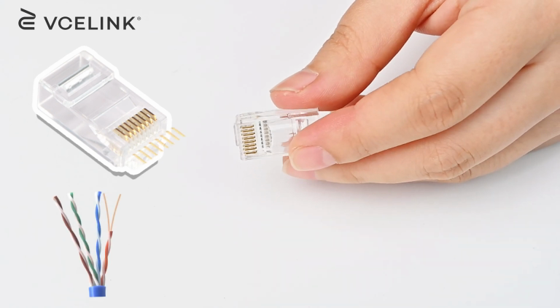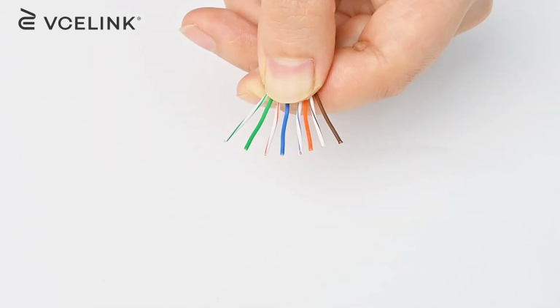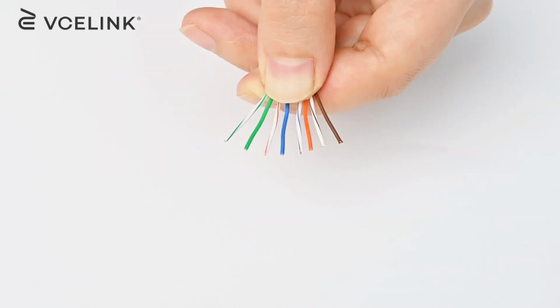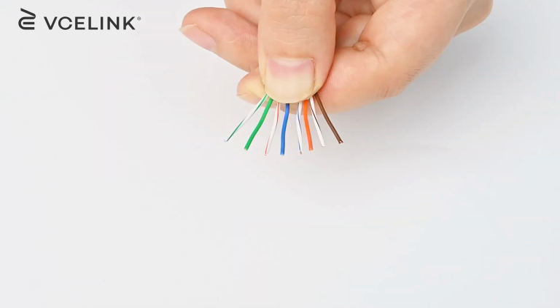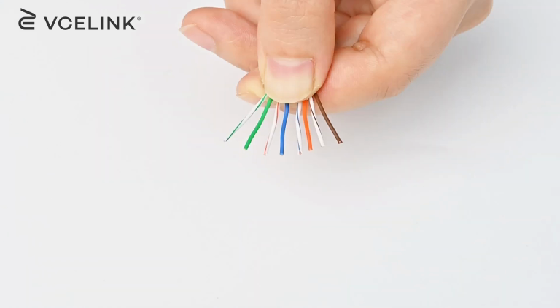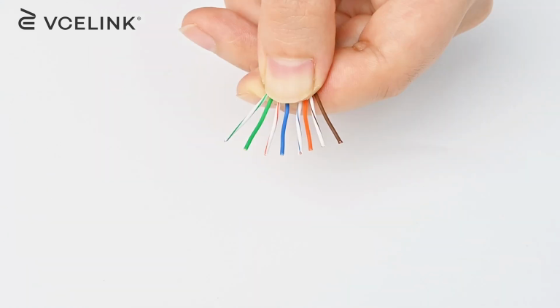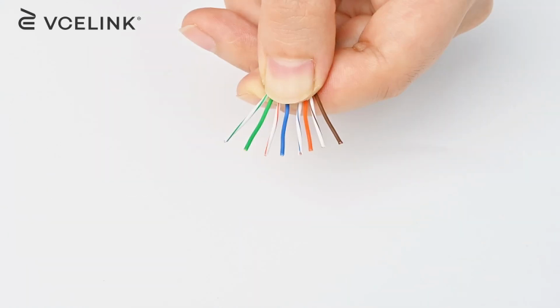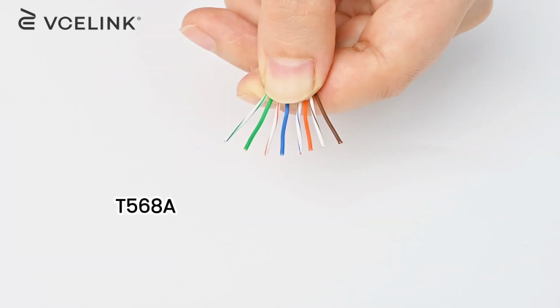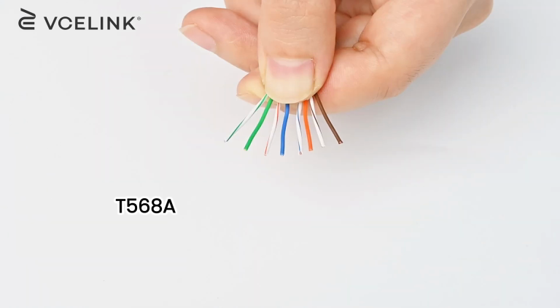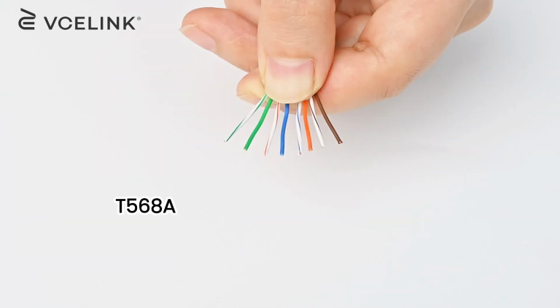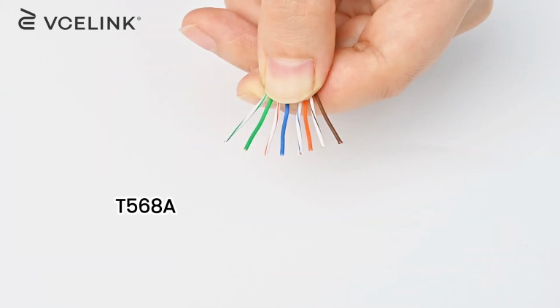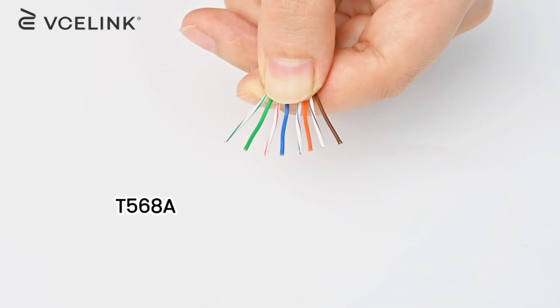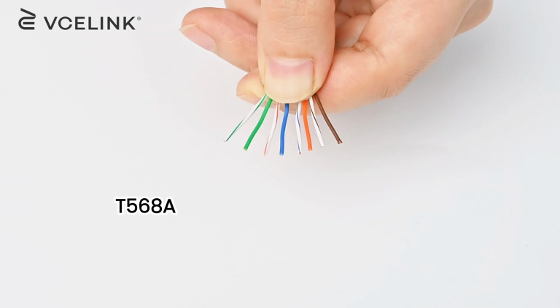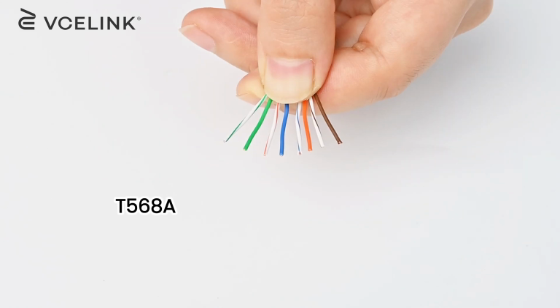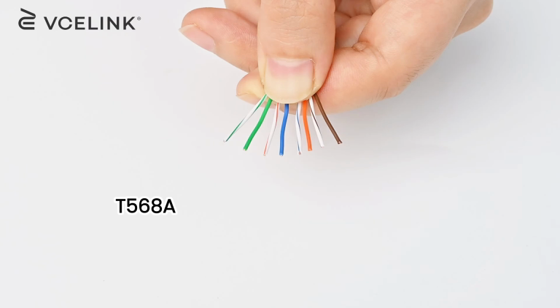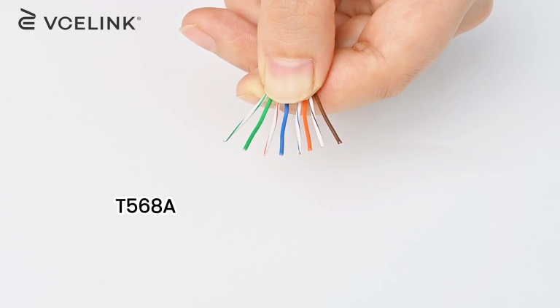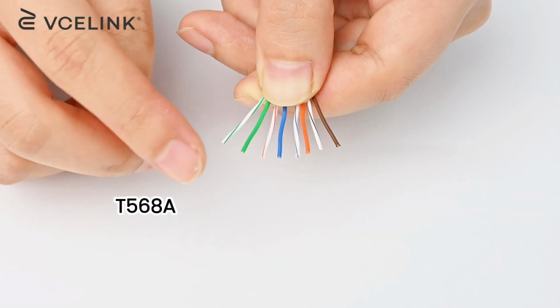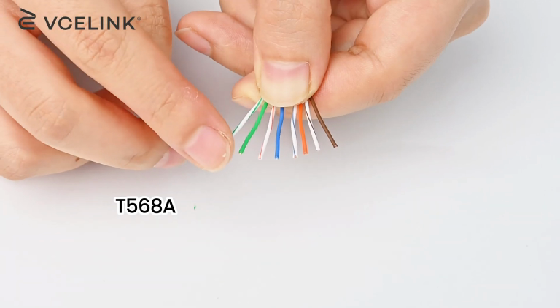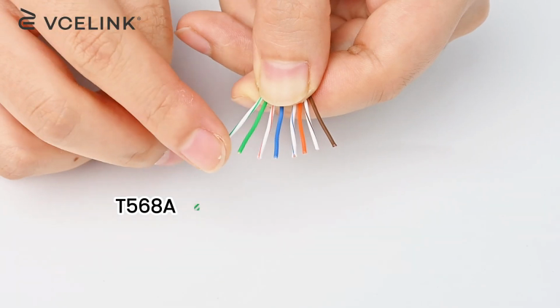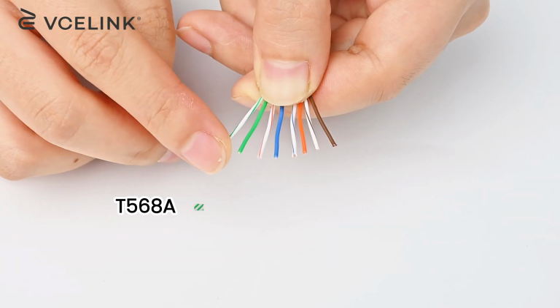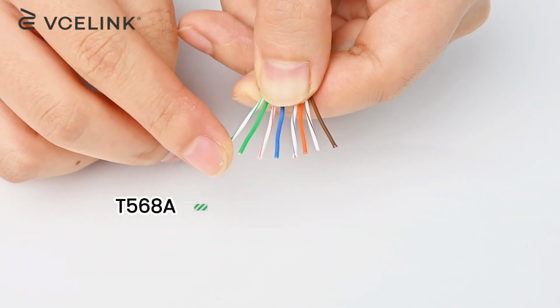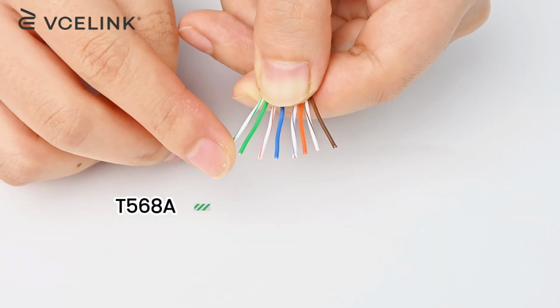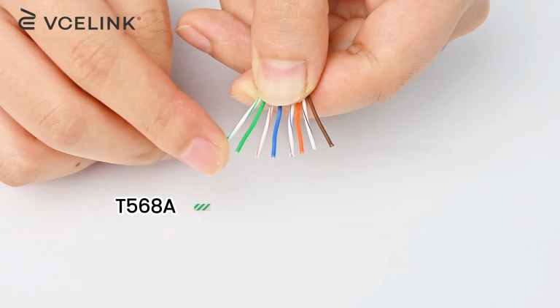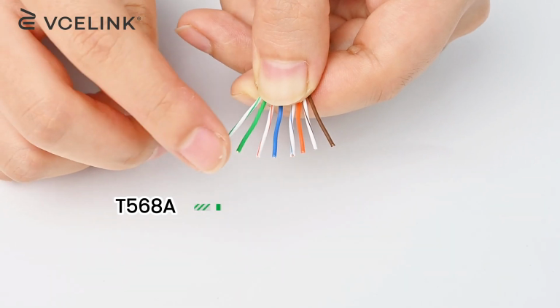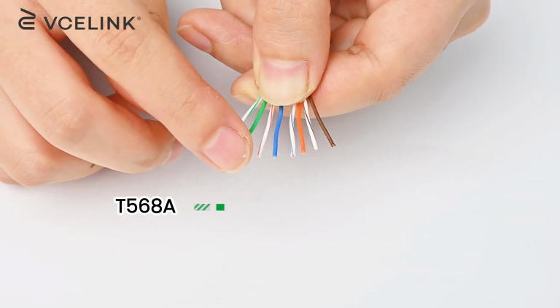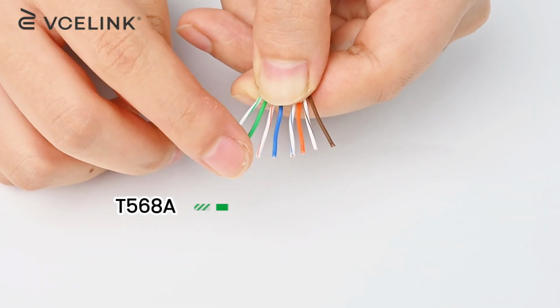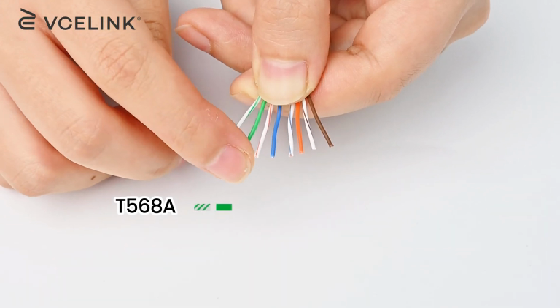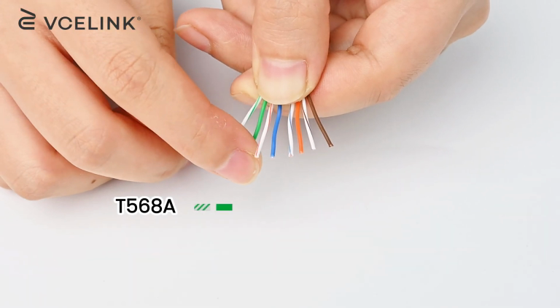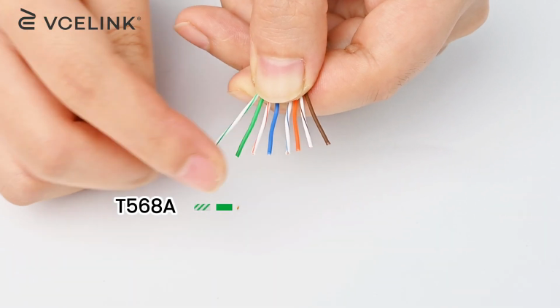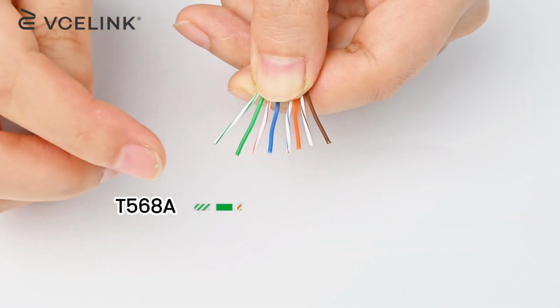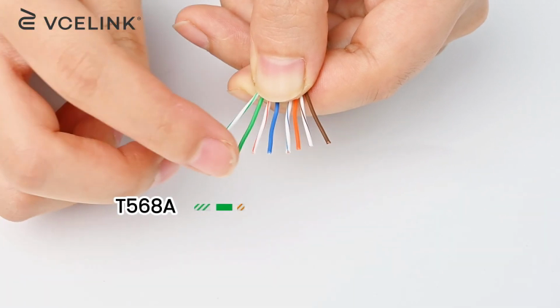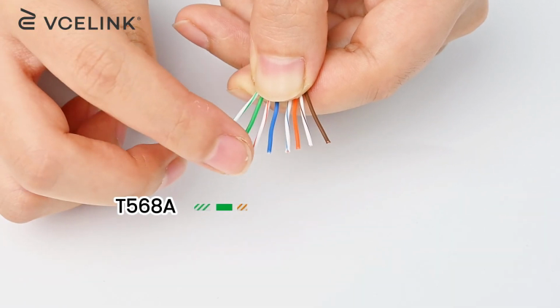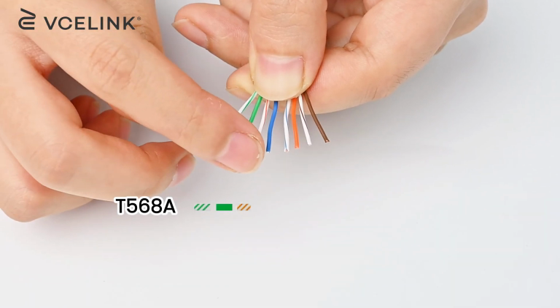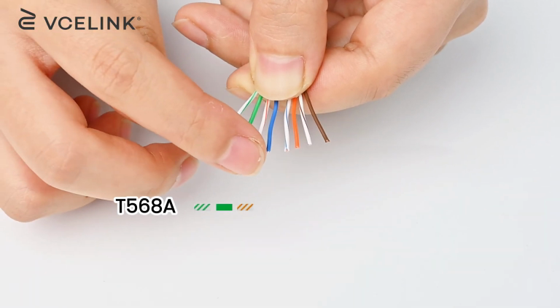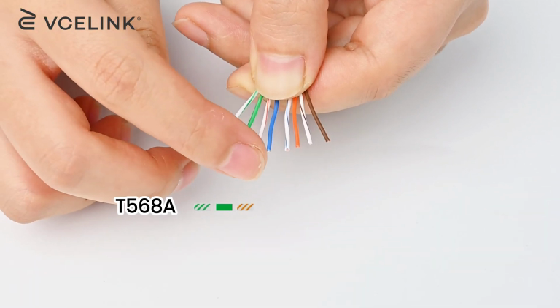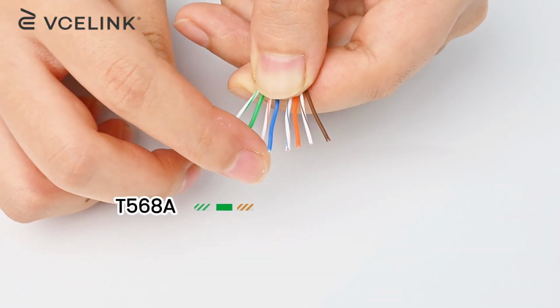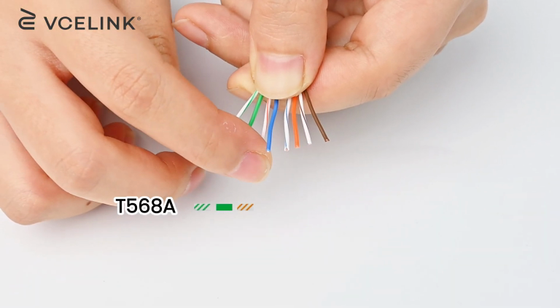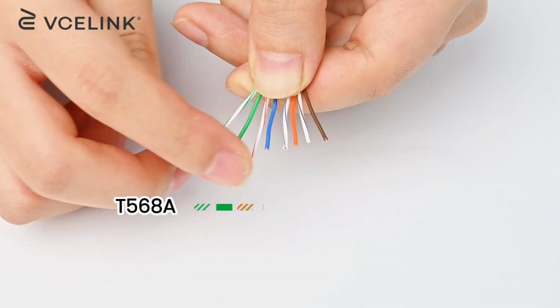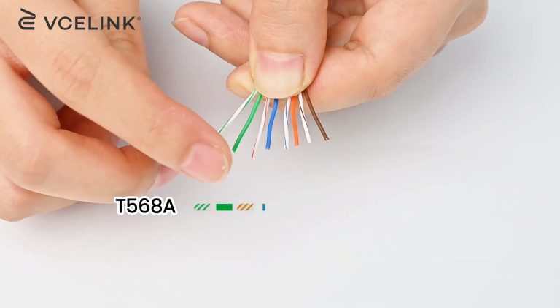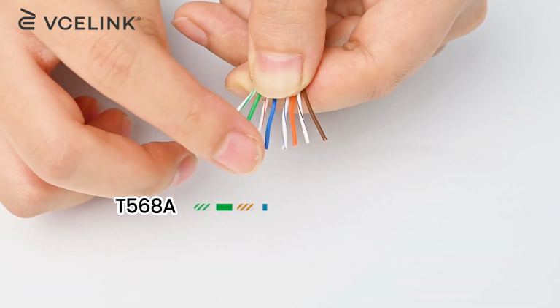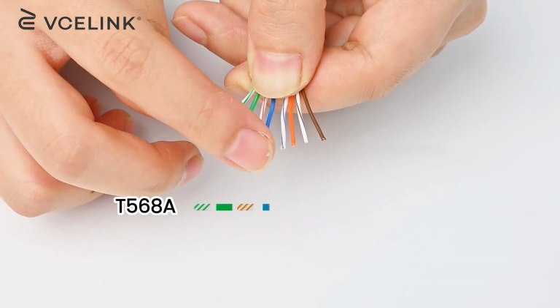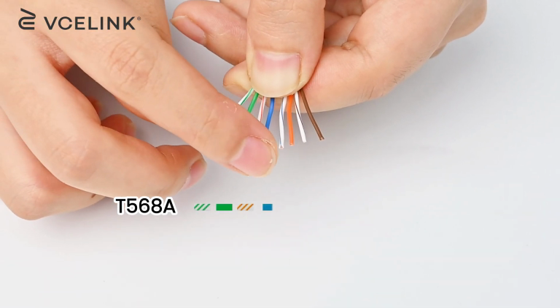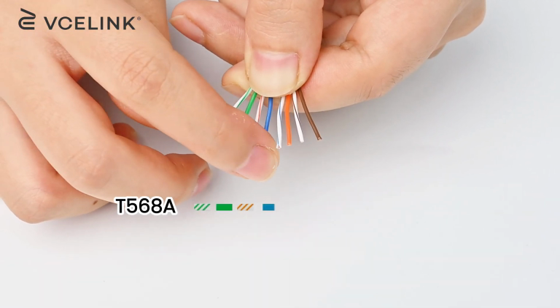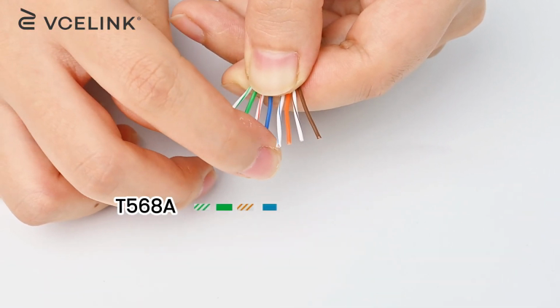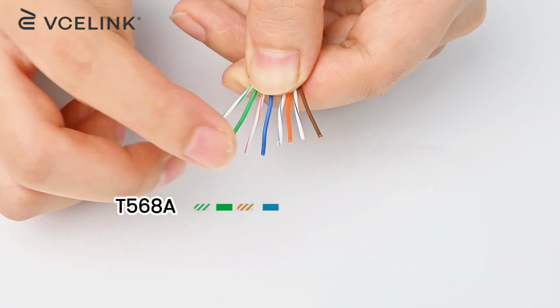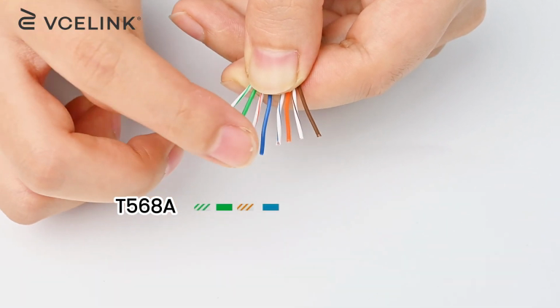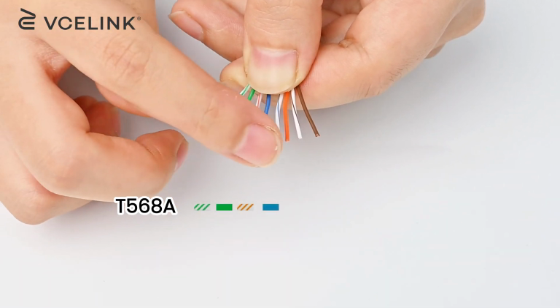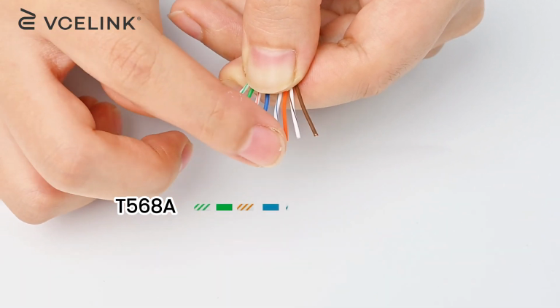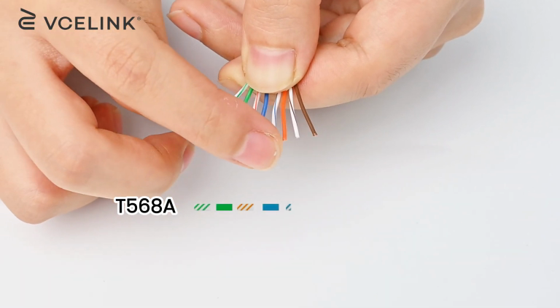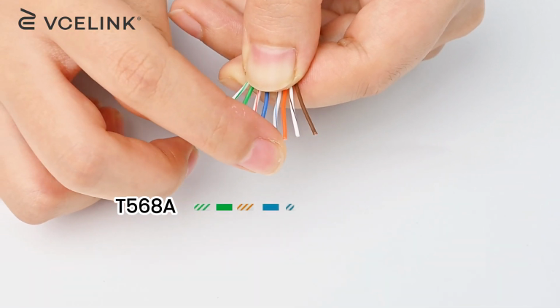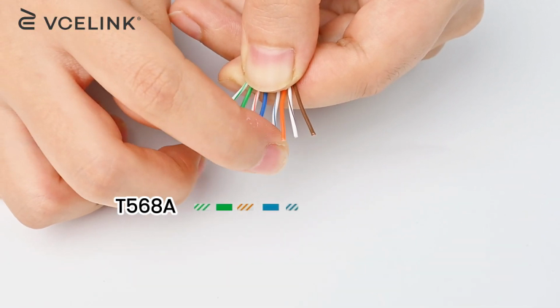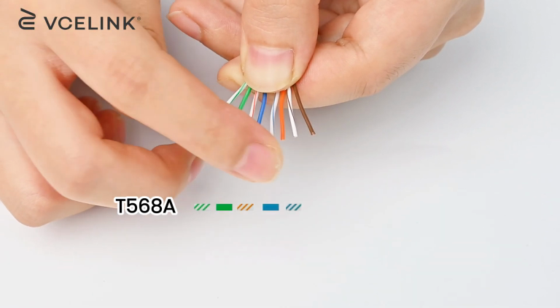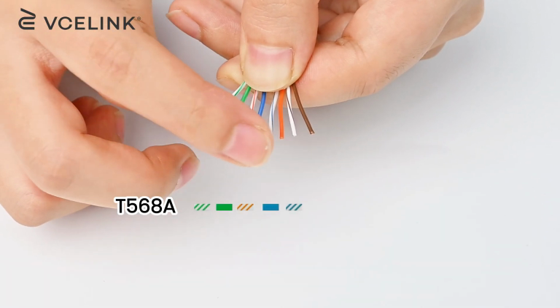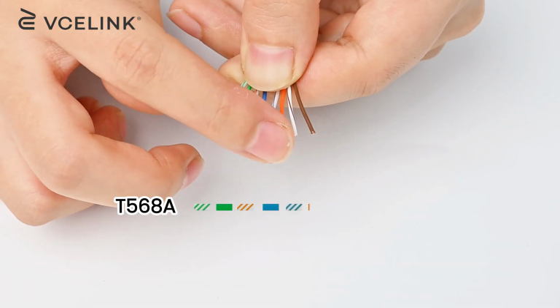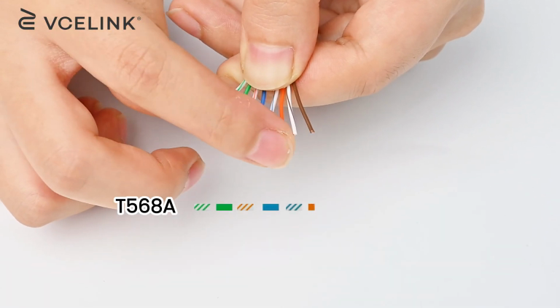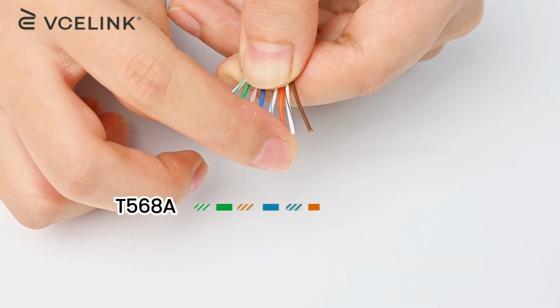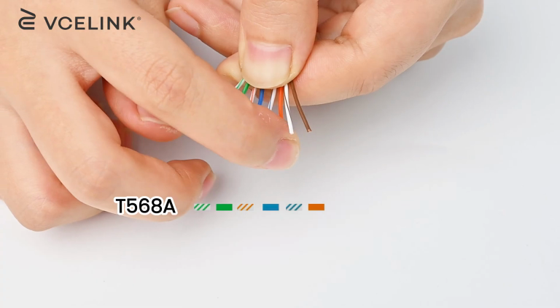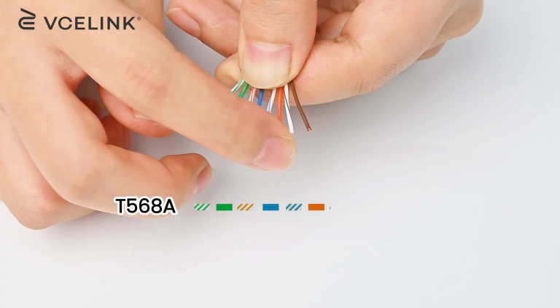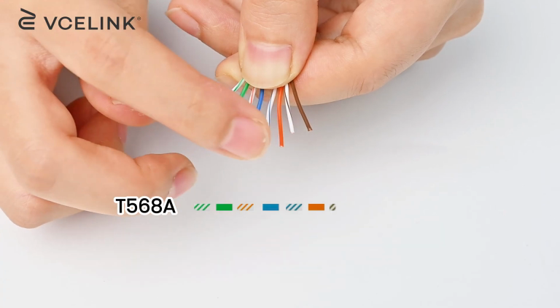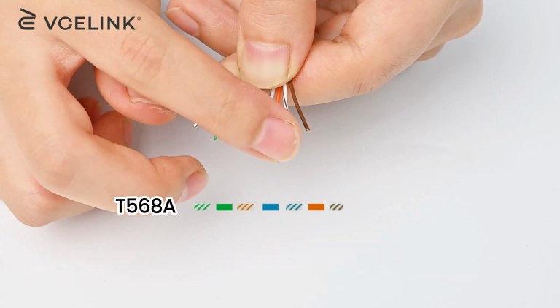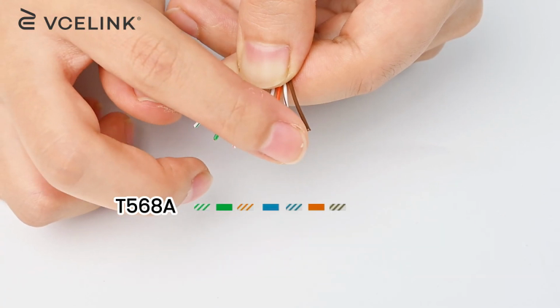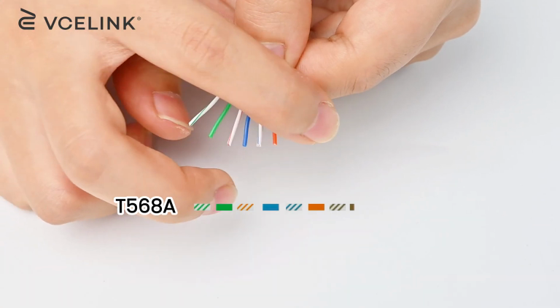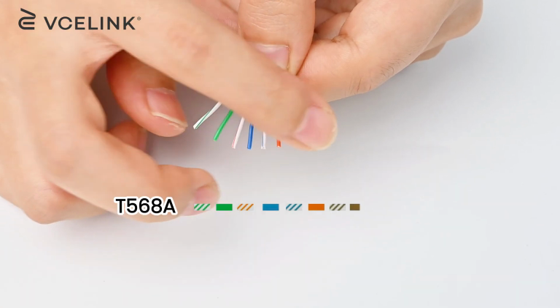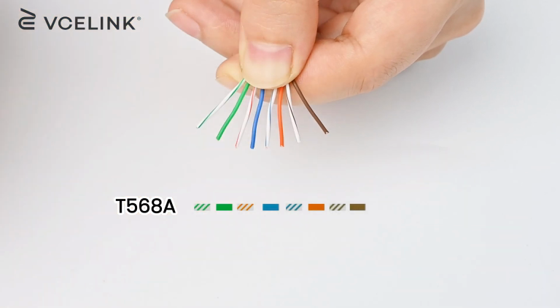The color code of T568A is: white-green, green, white-orange, blue, white-blue, orange, white-brown, and brown.